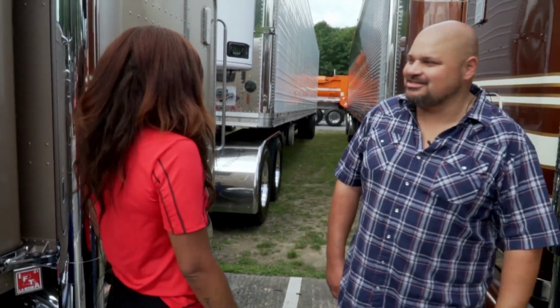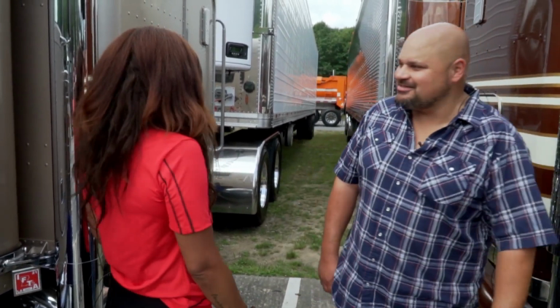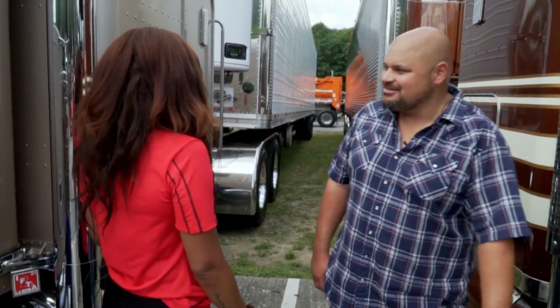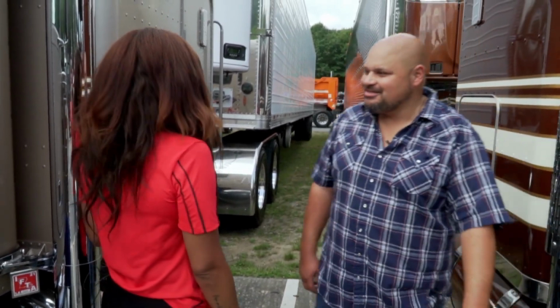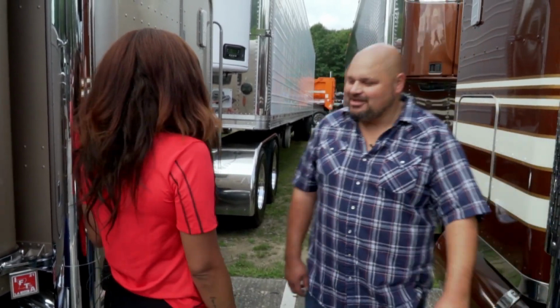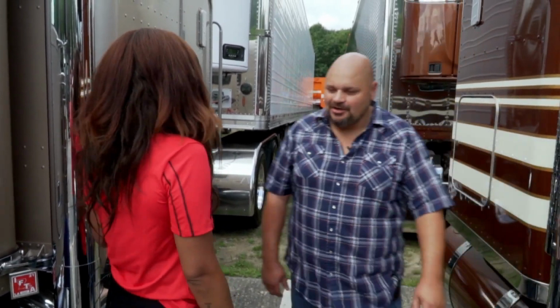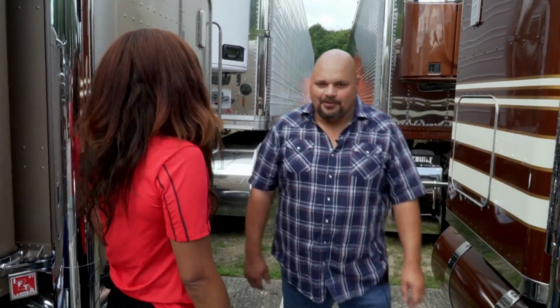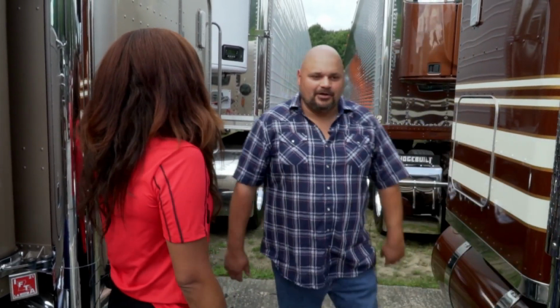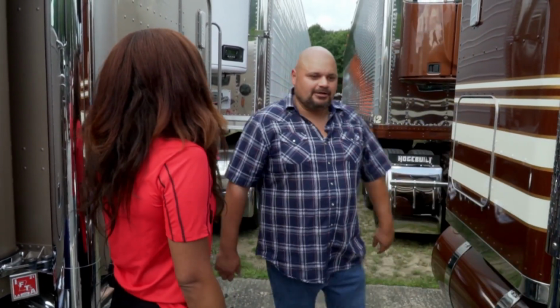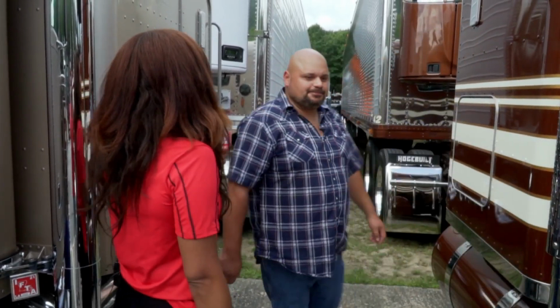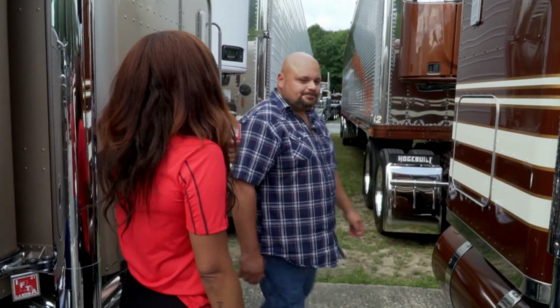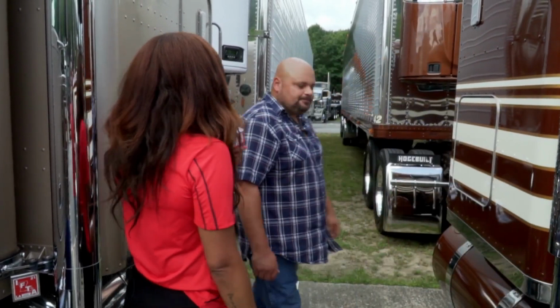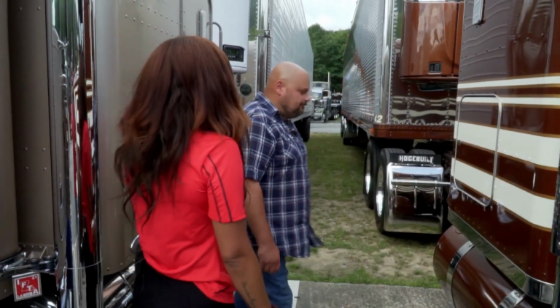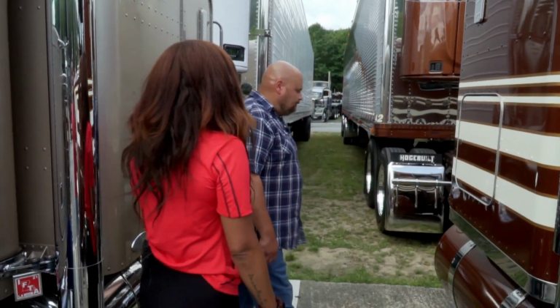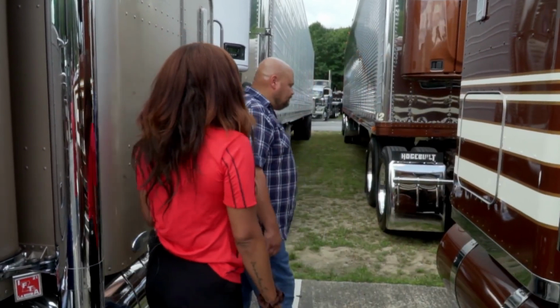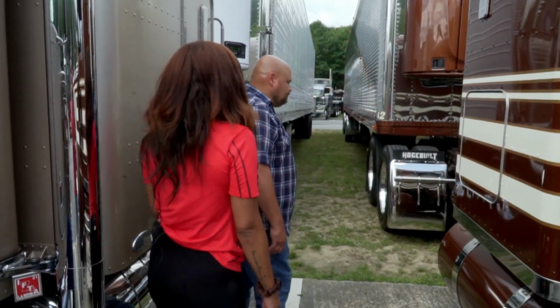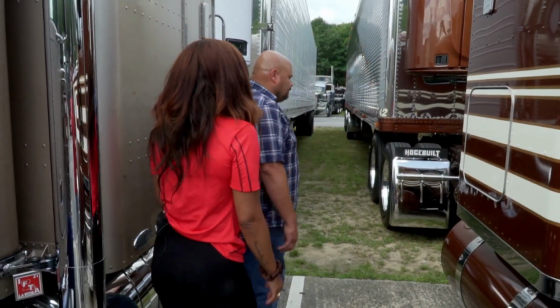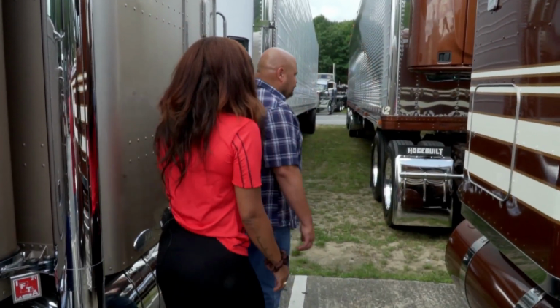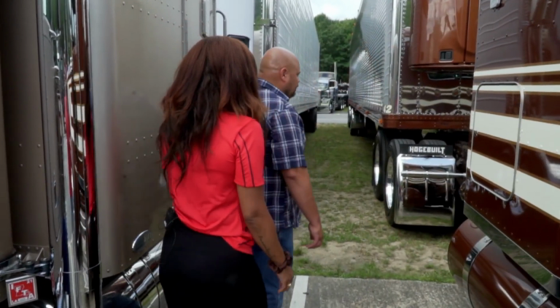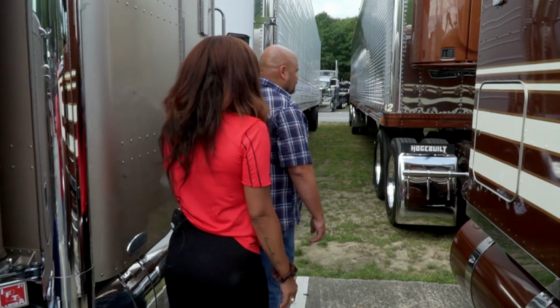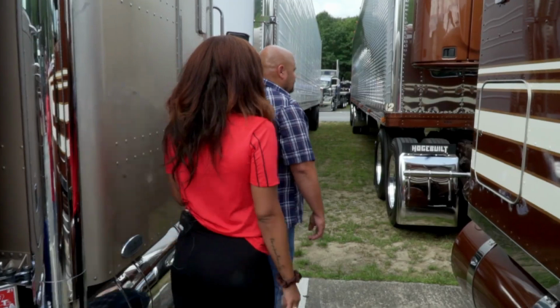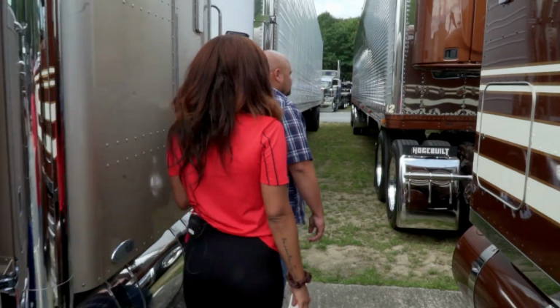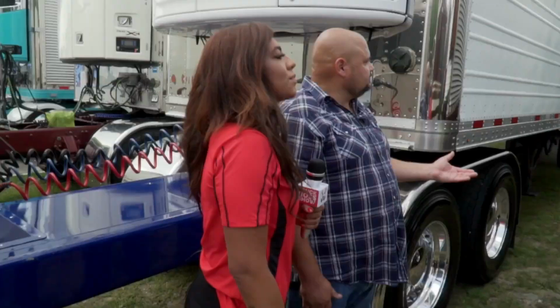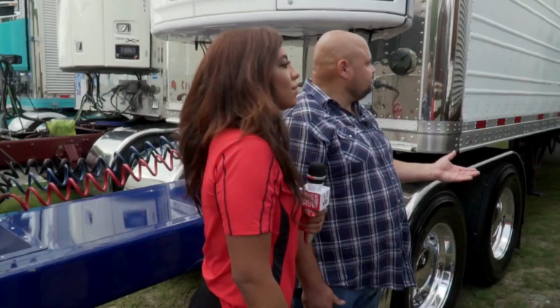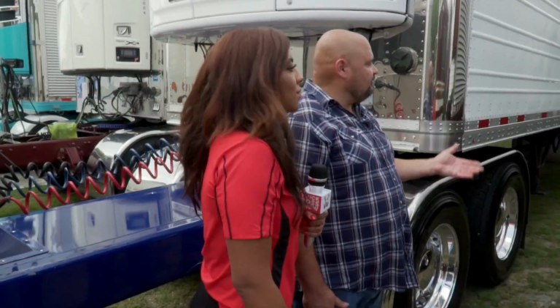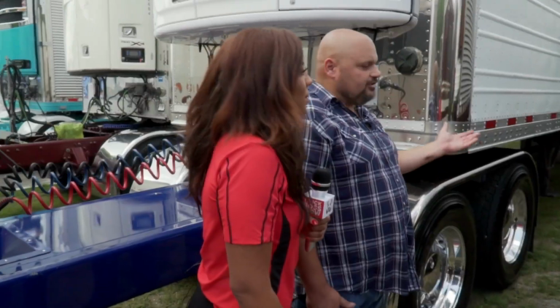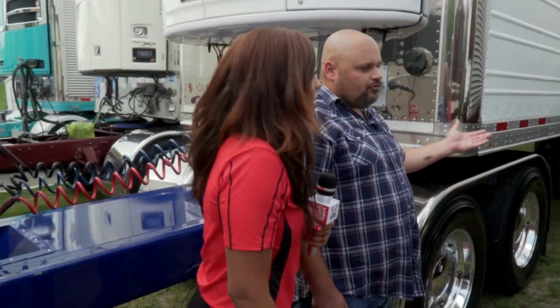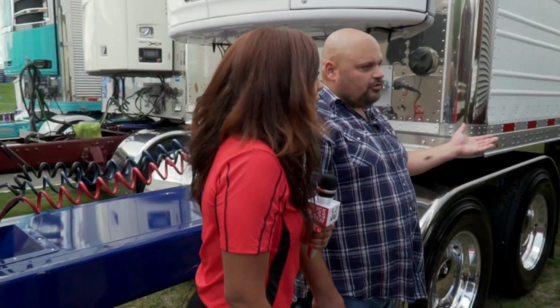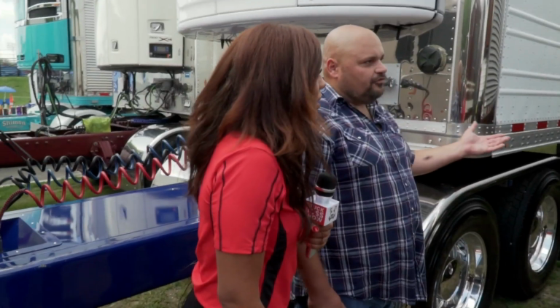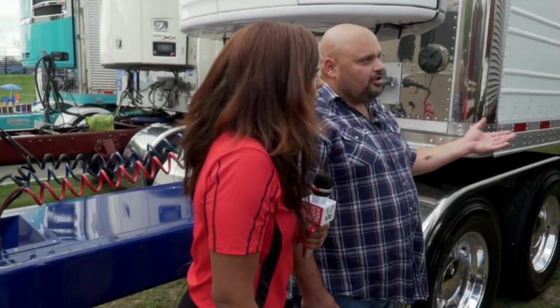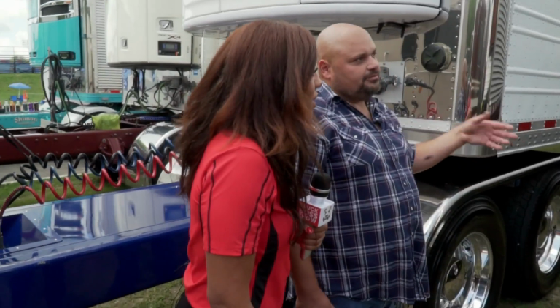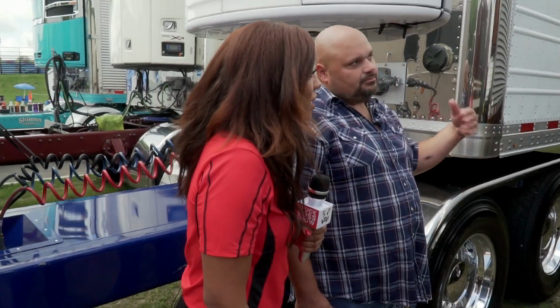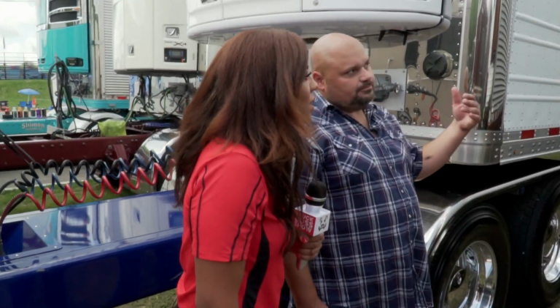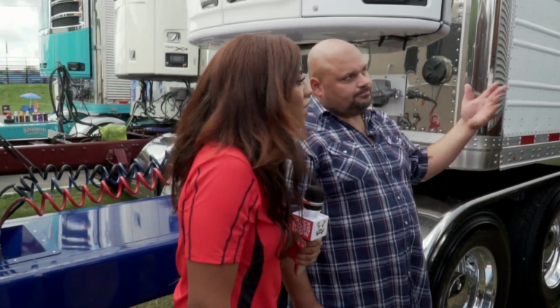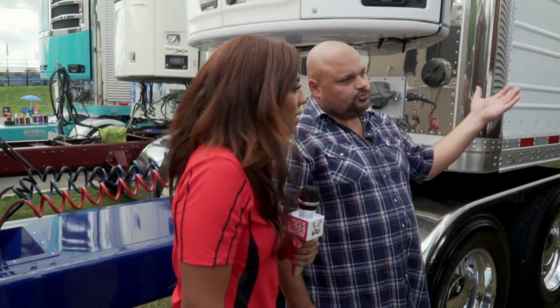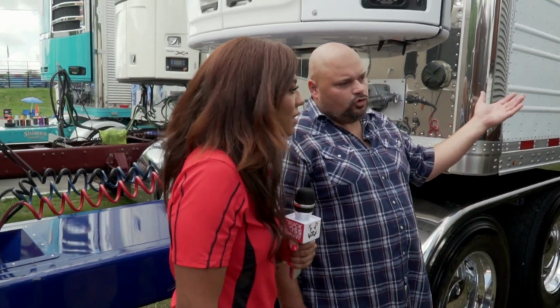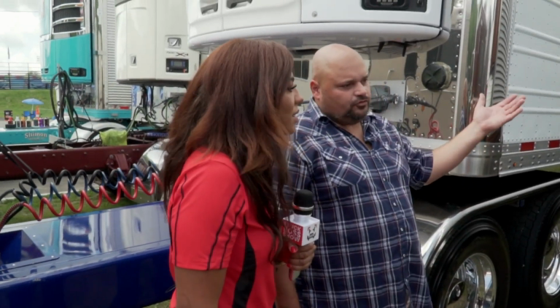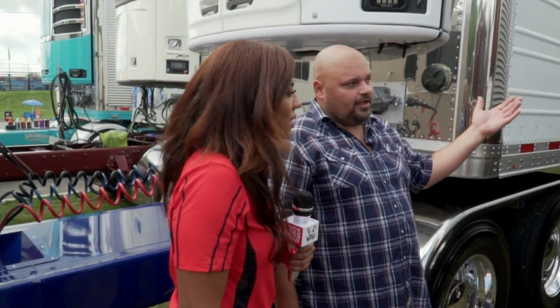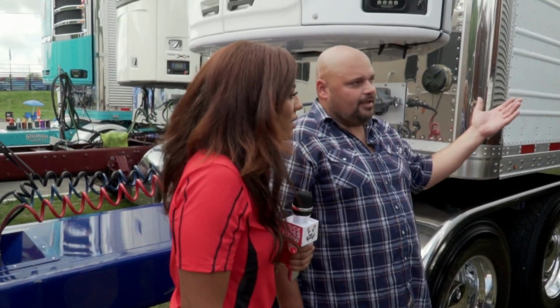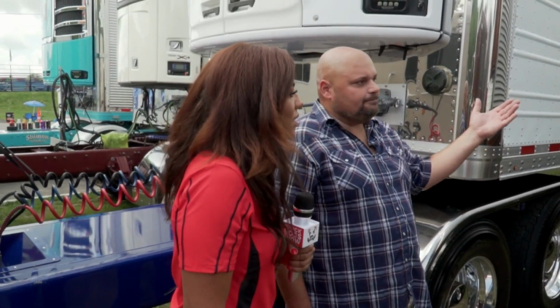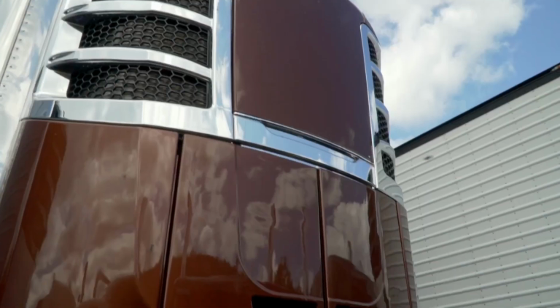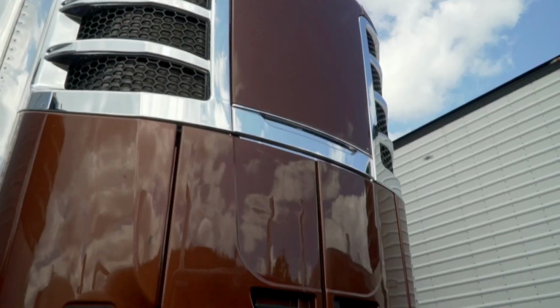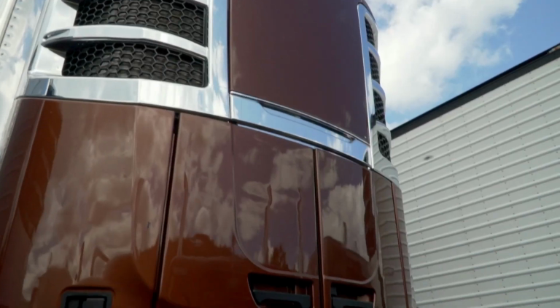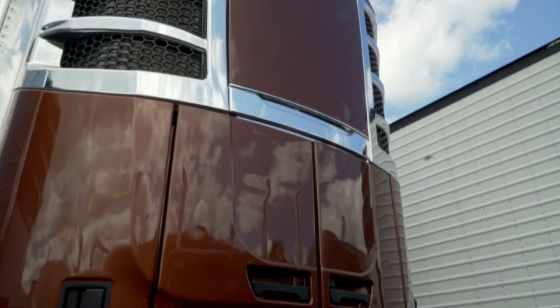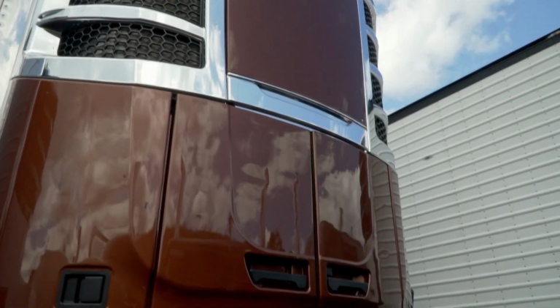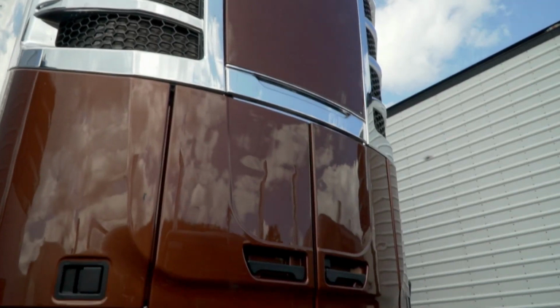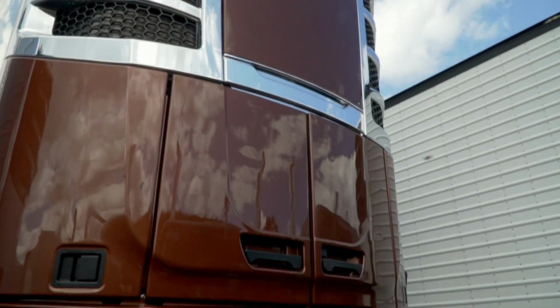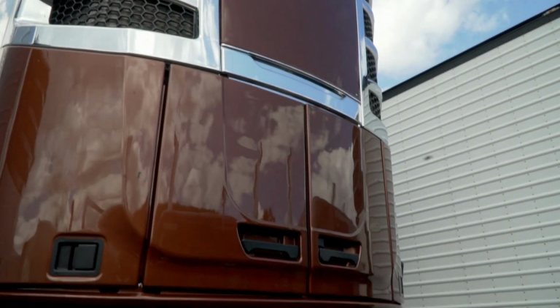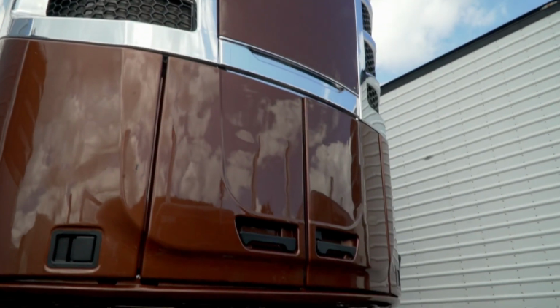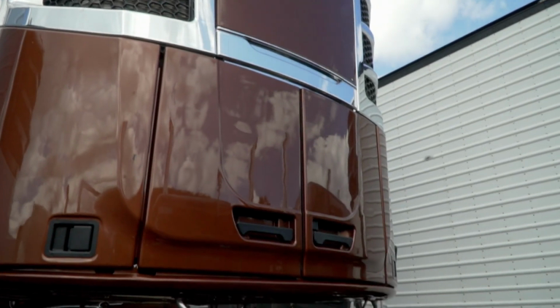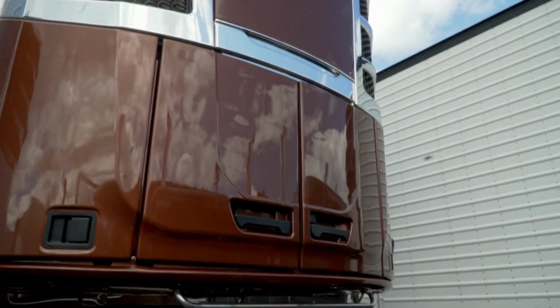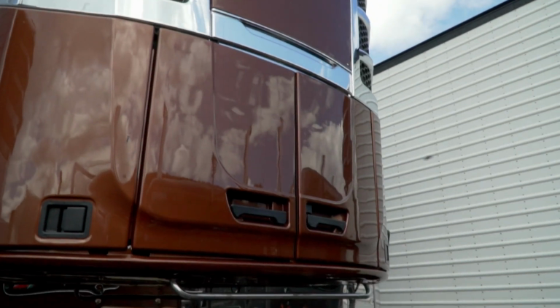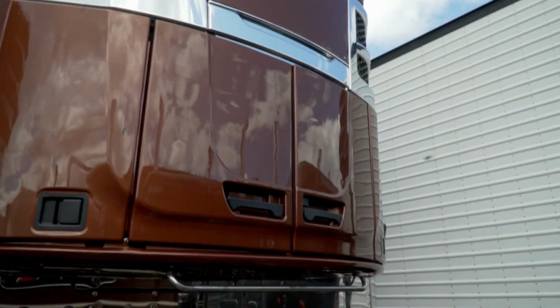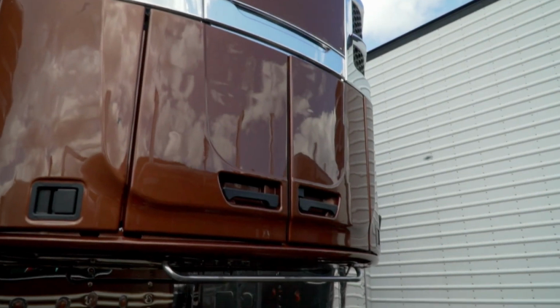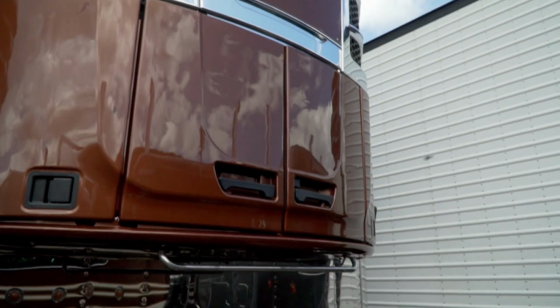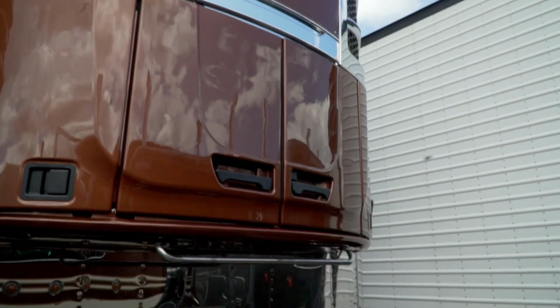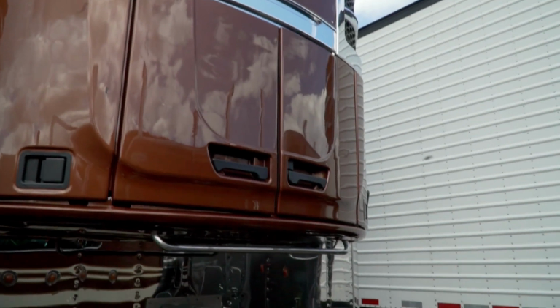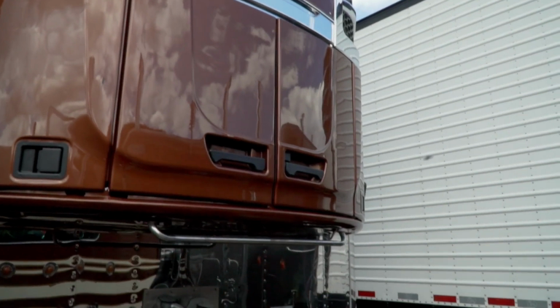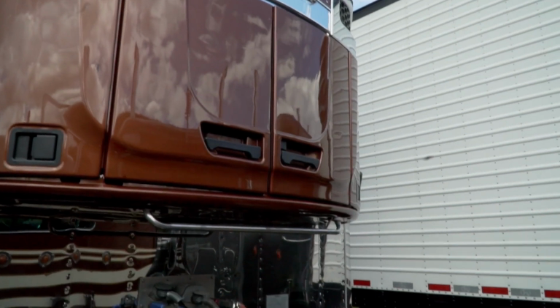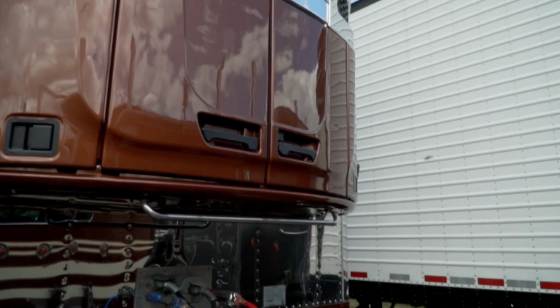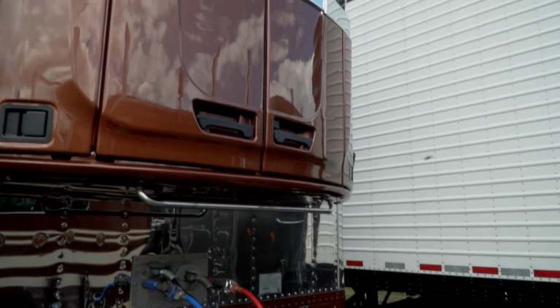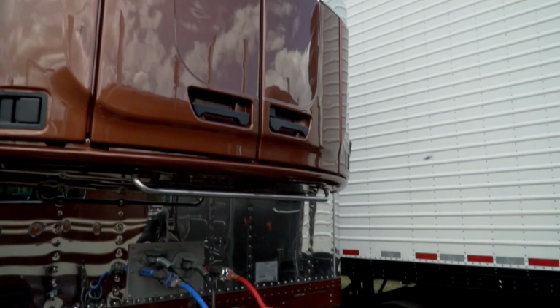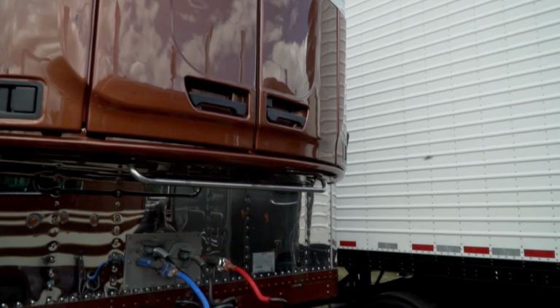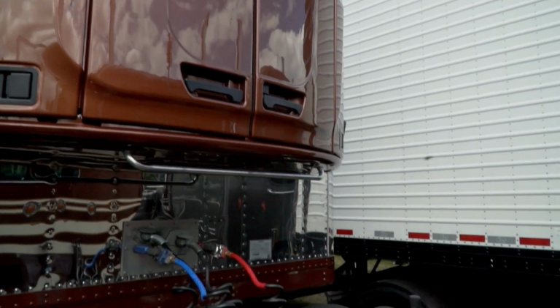Show us your trailer too — 54-foot dual temp, doing fresh and frozen at the same time.